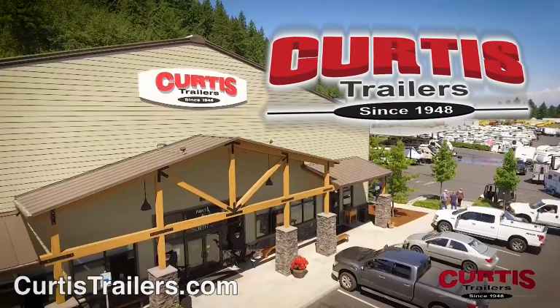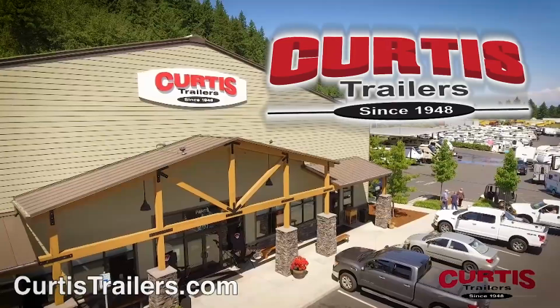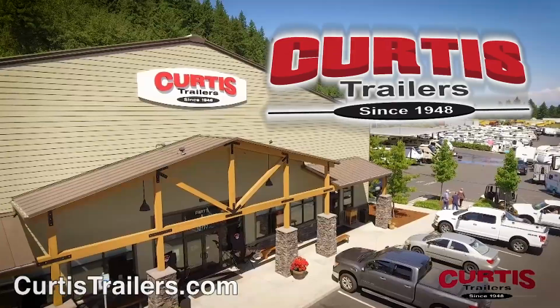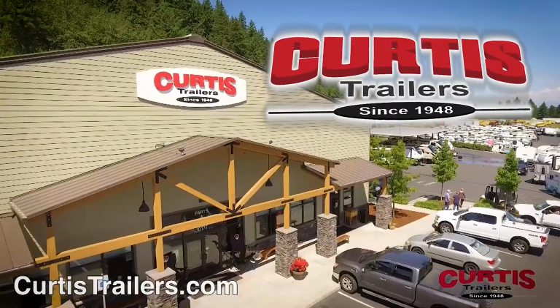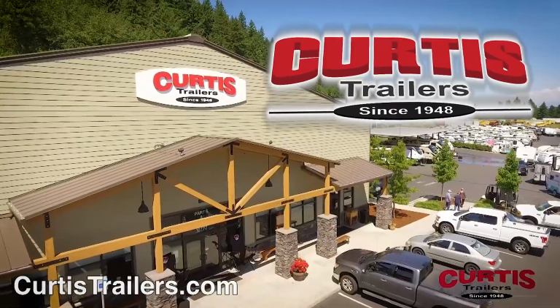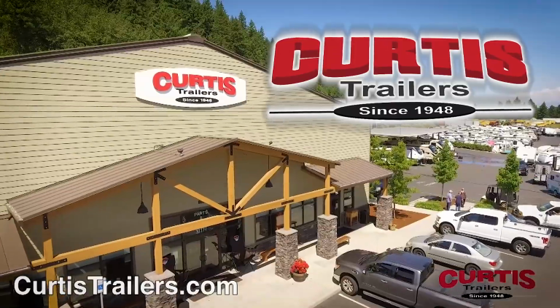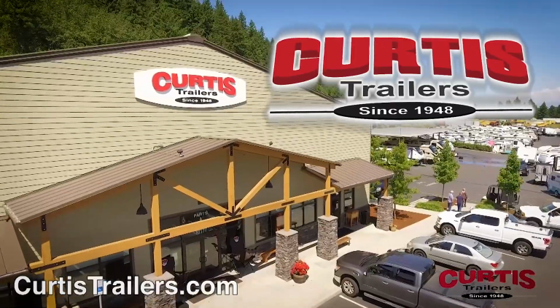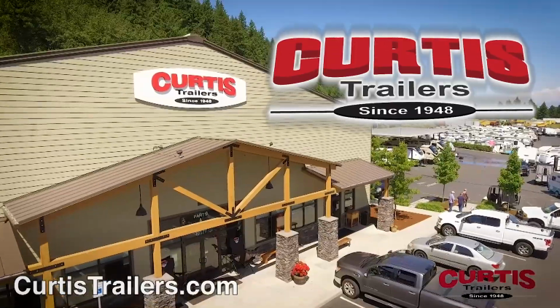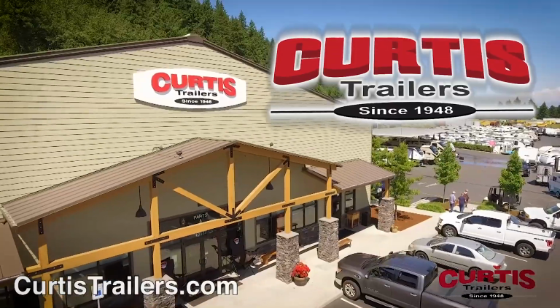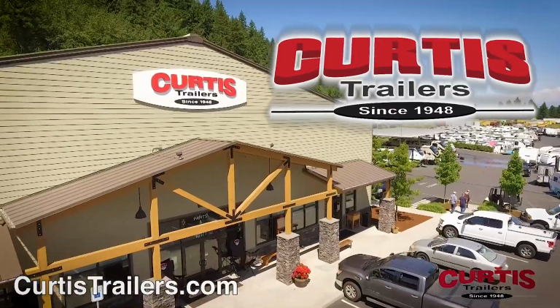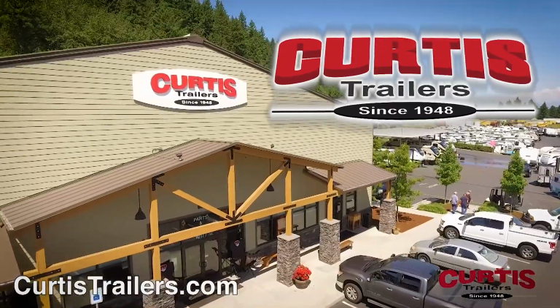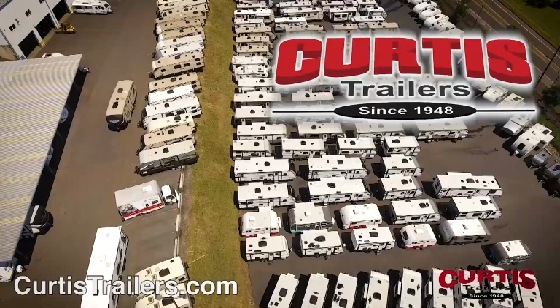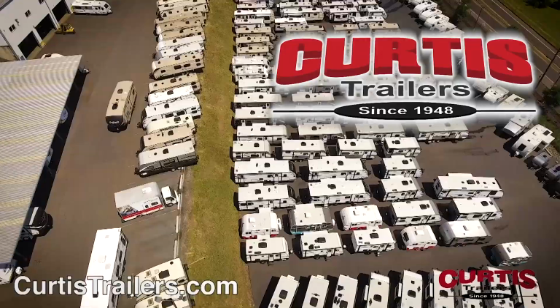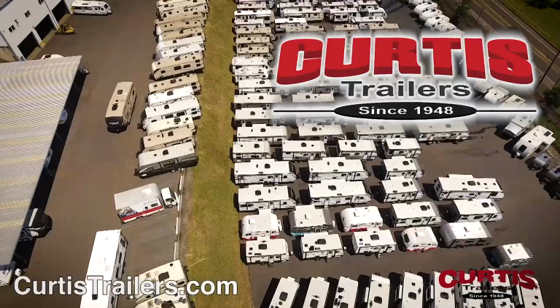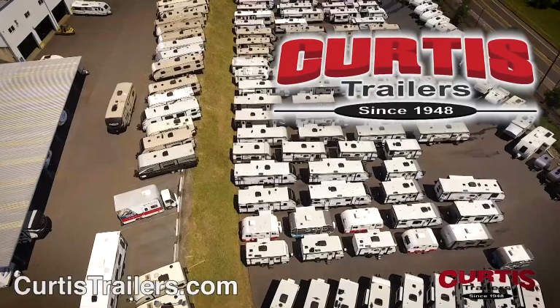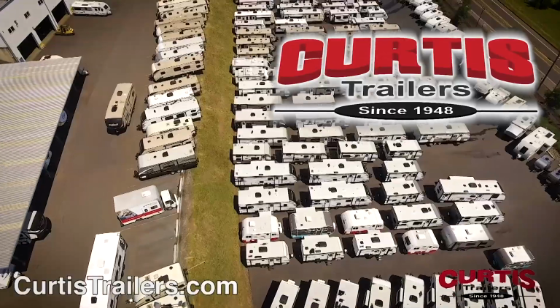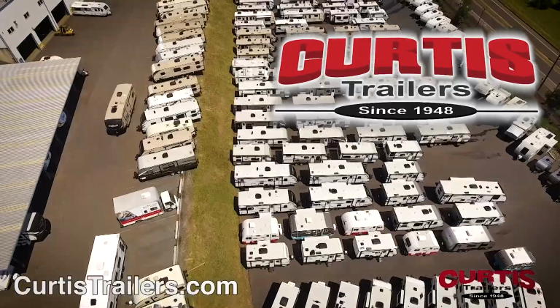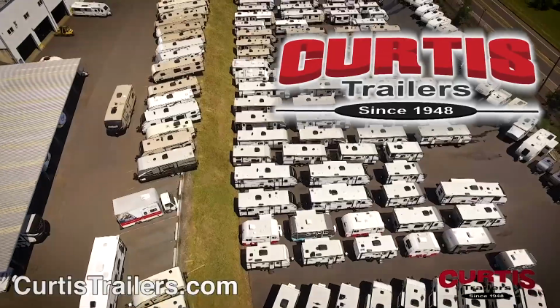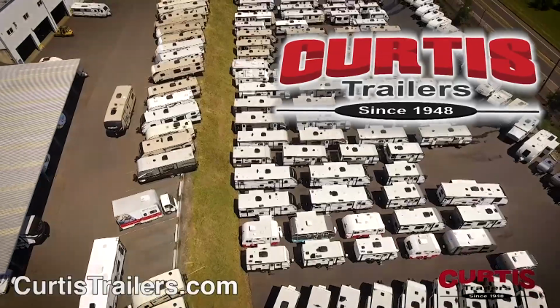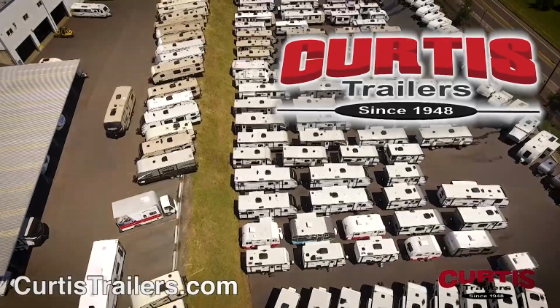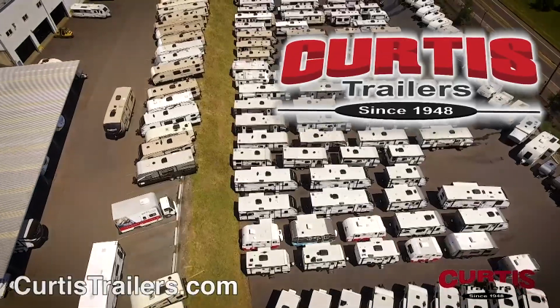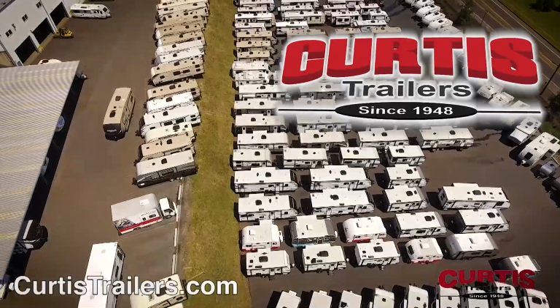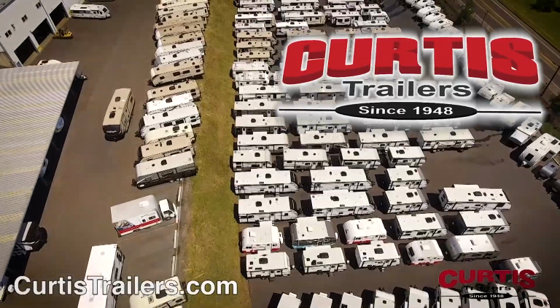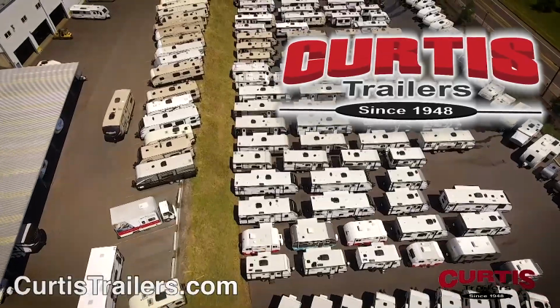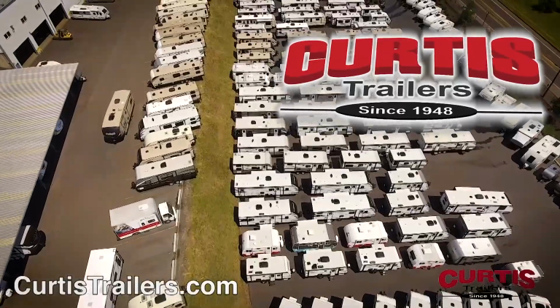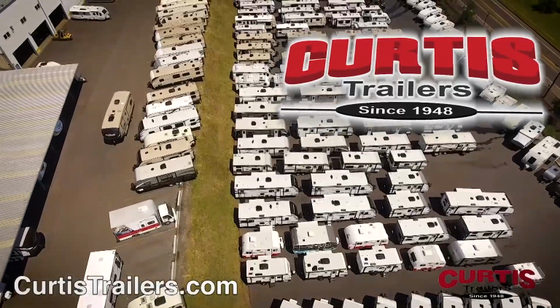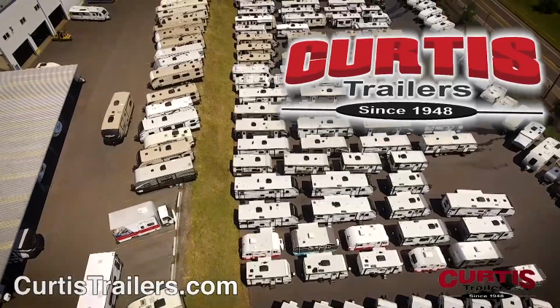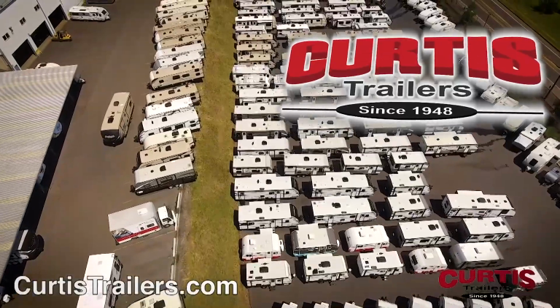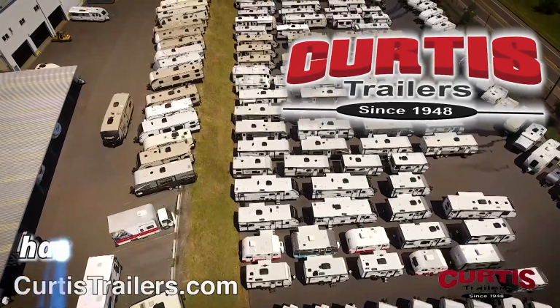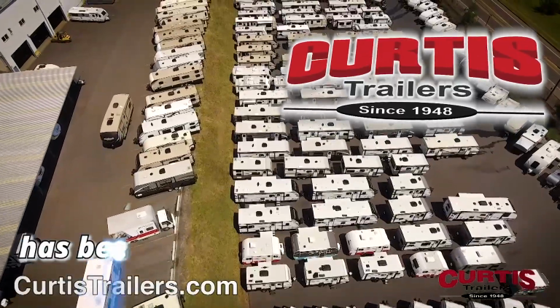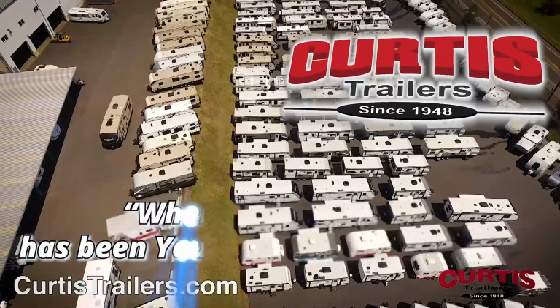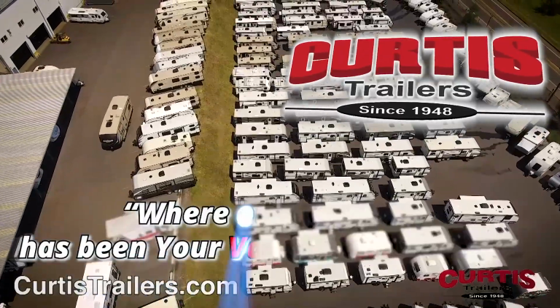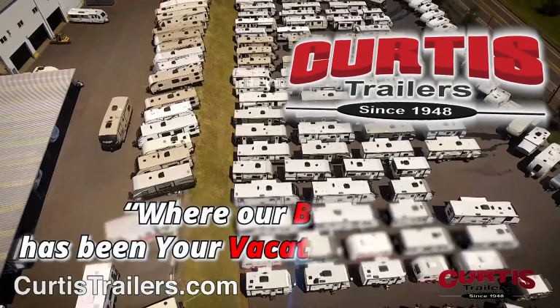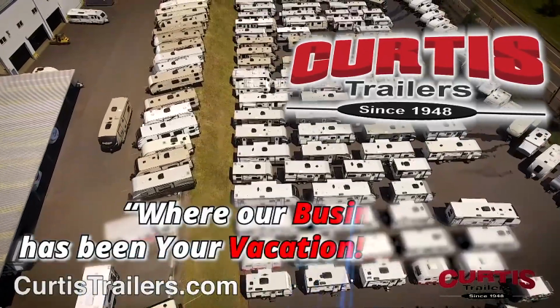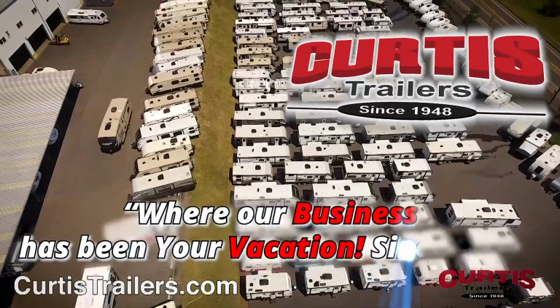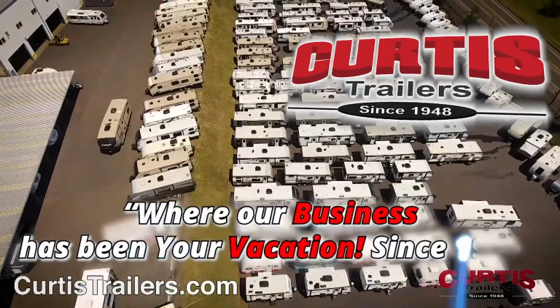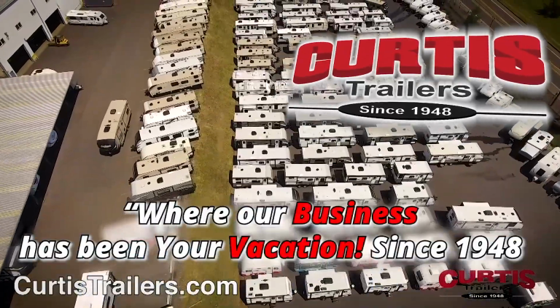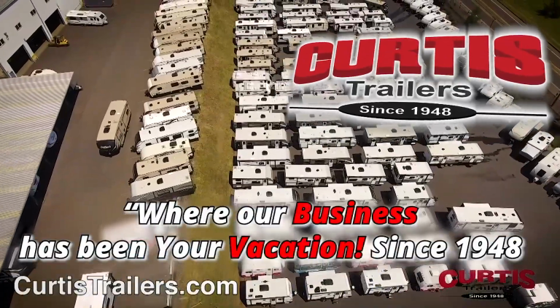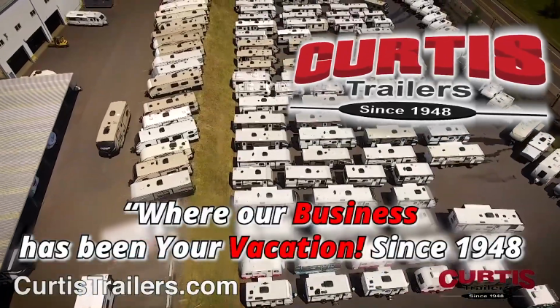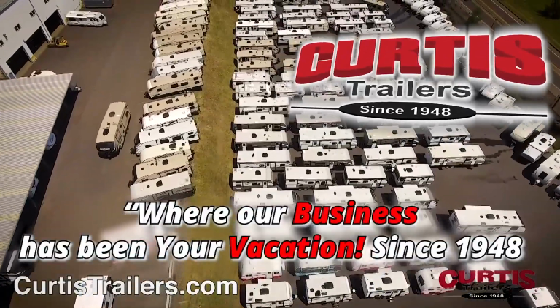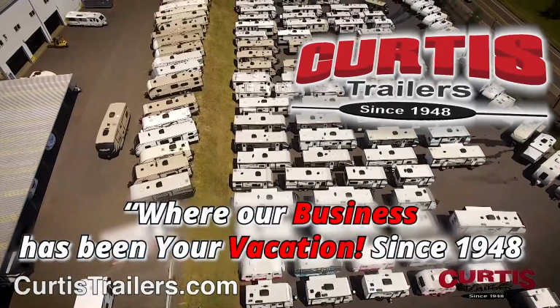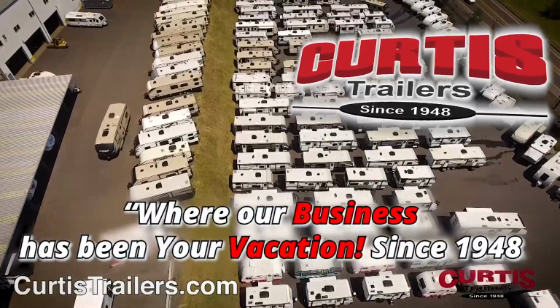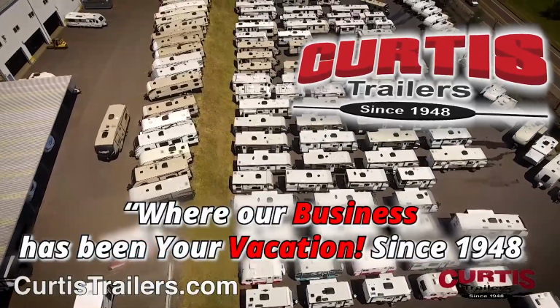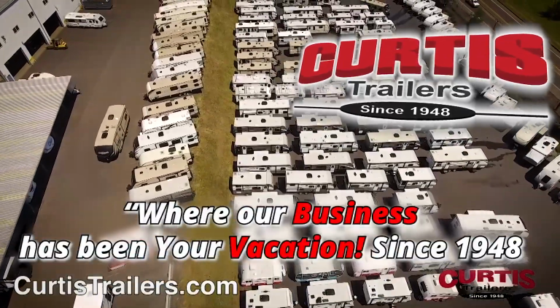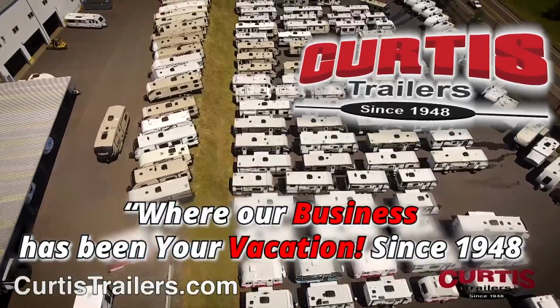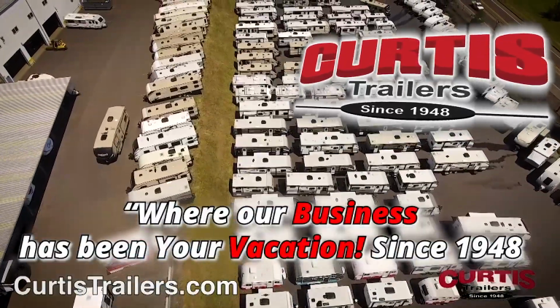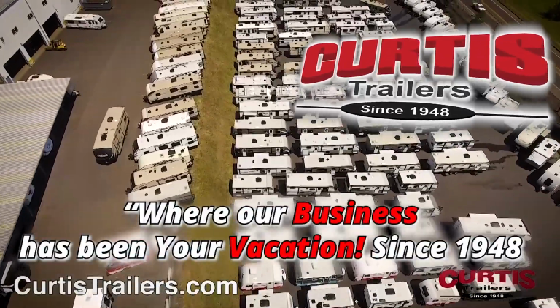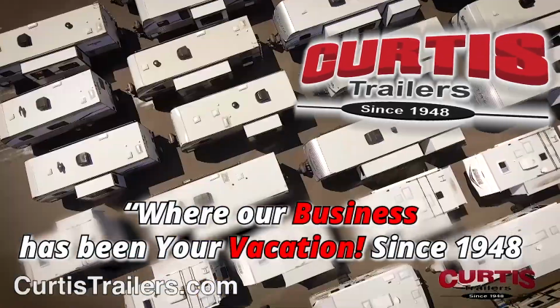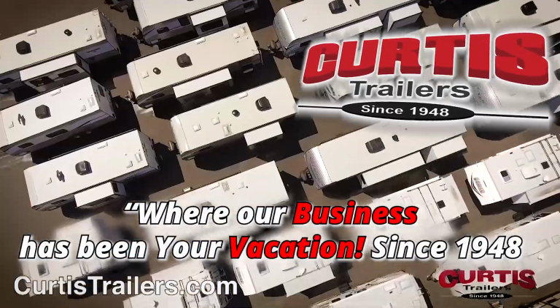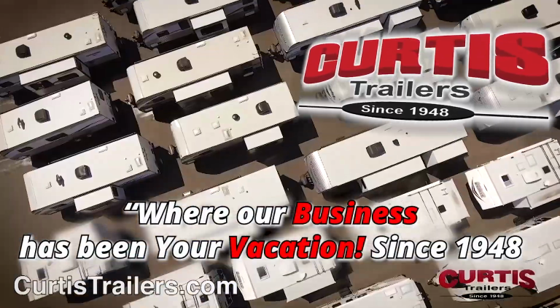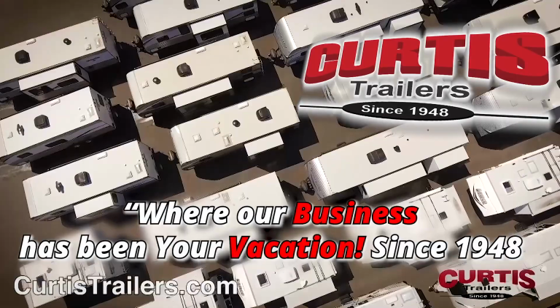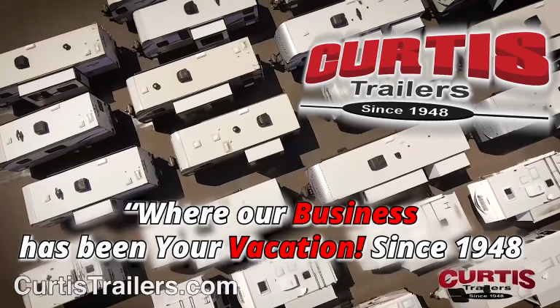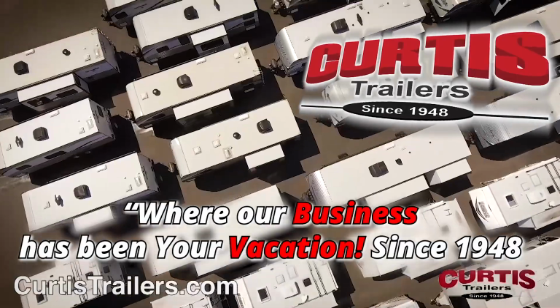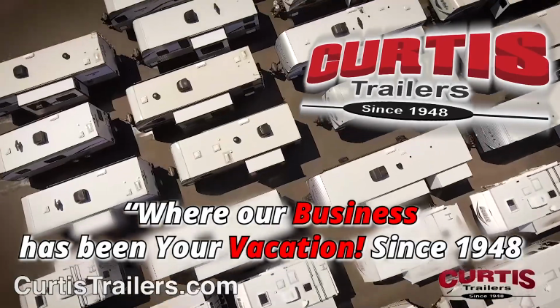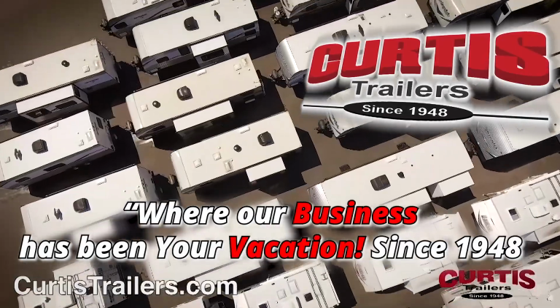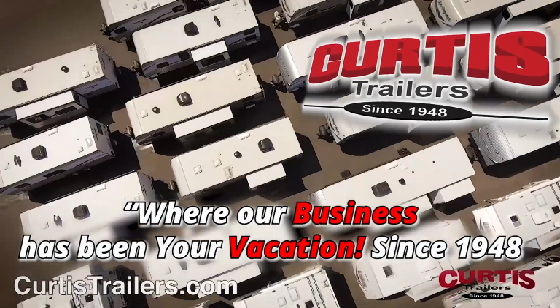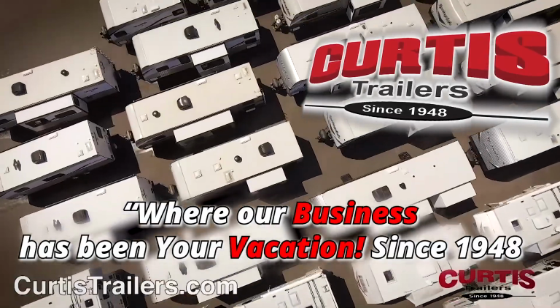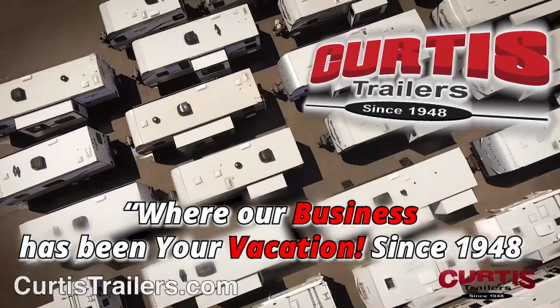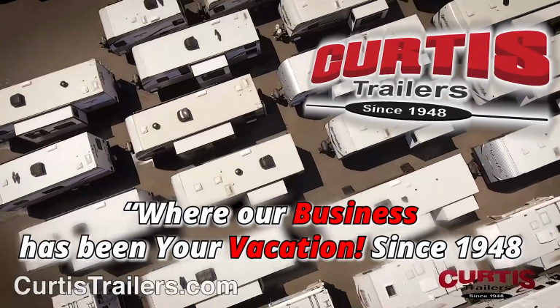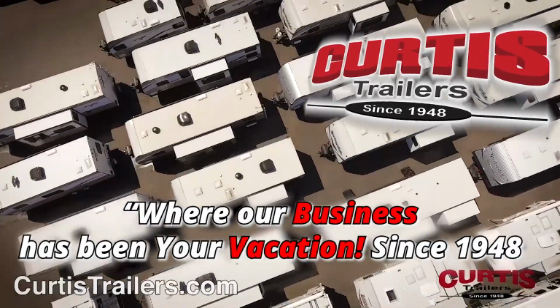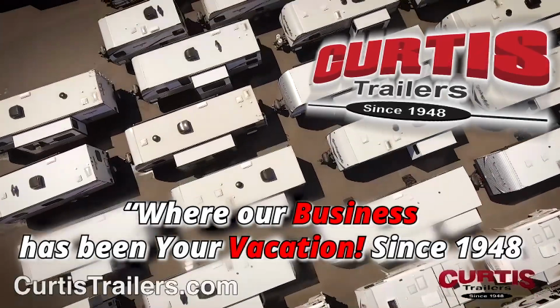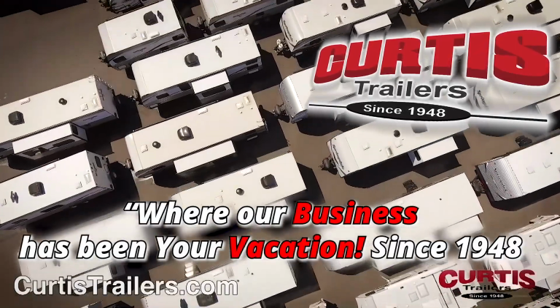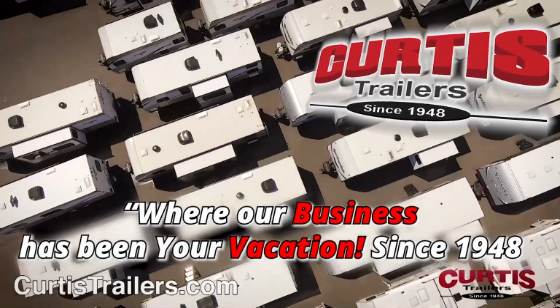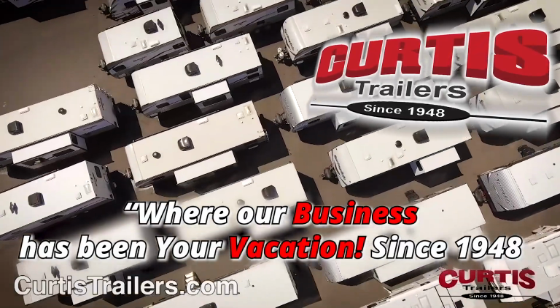Here's another great RV from Curtis Trailers, where our business has been your vacation since 1948.